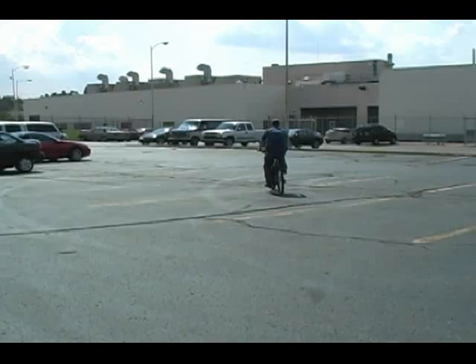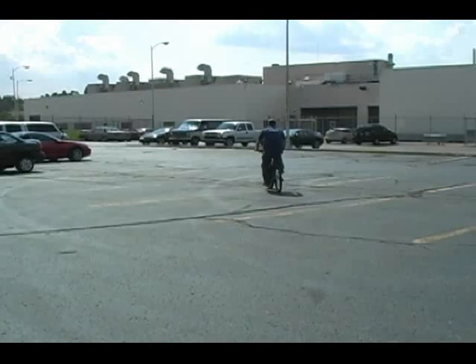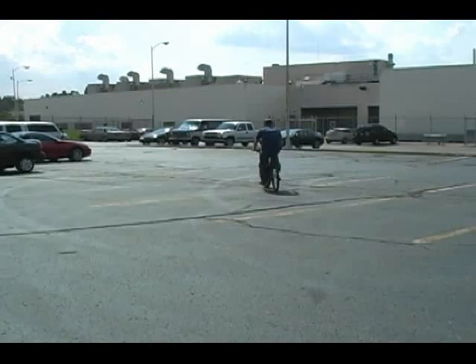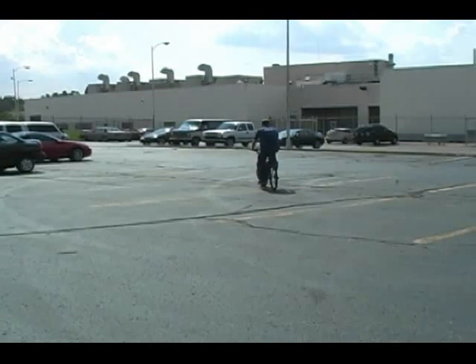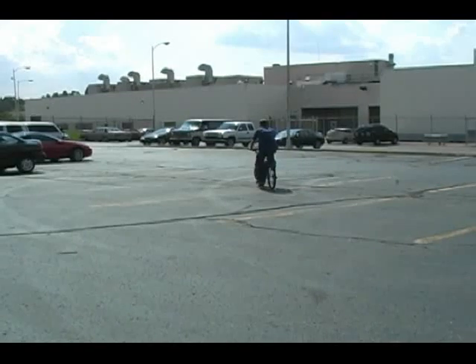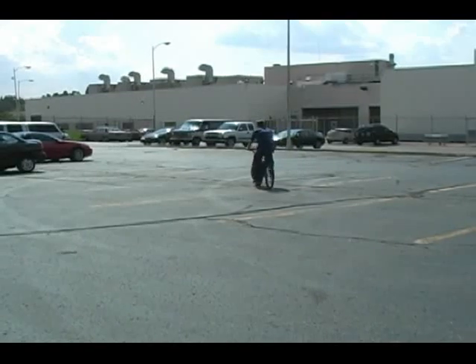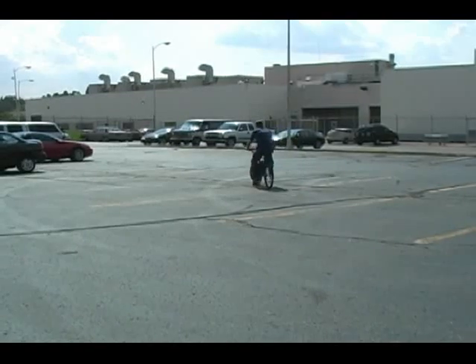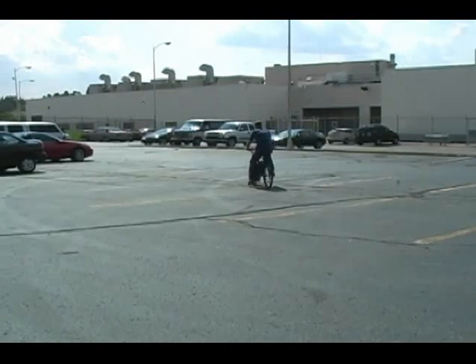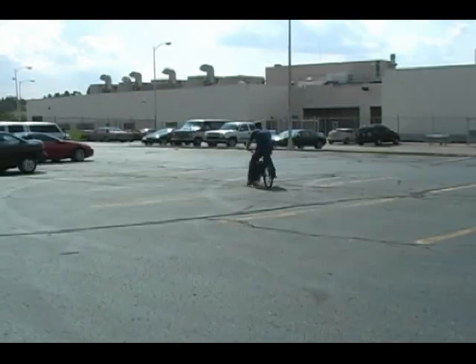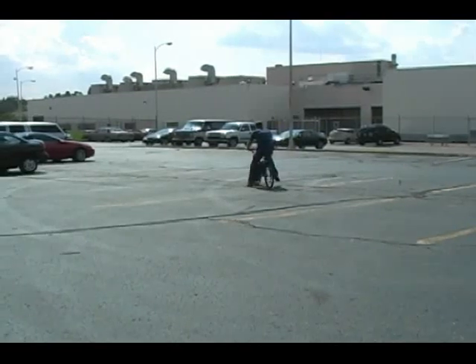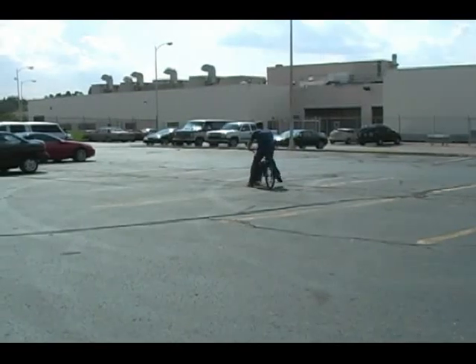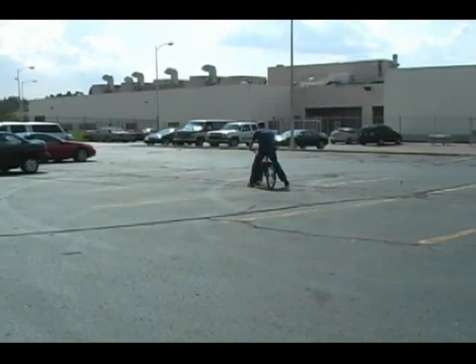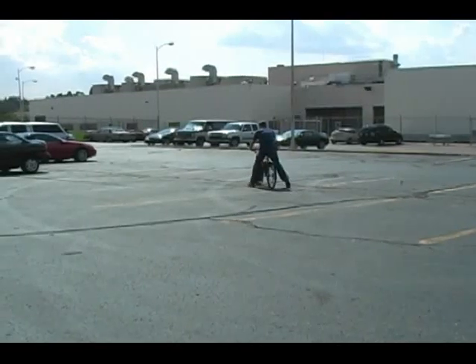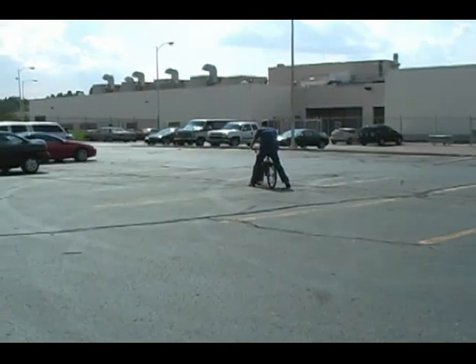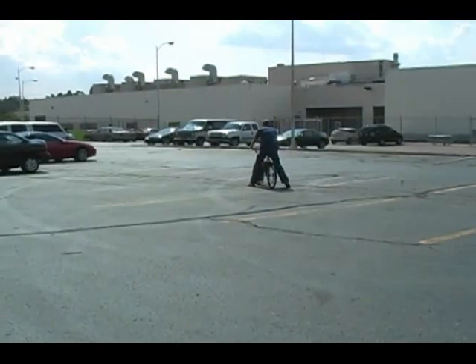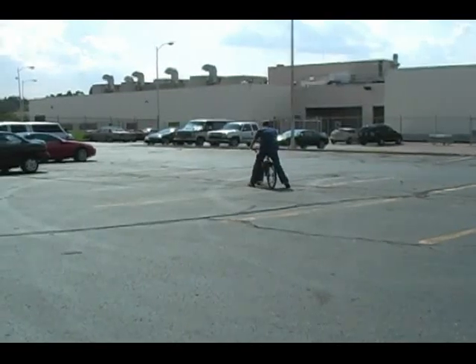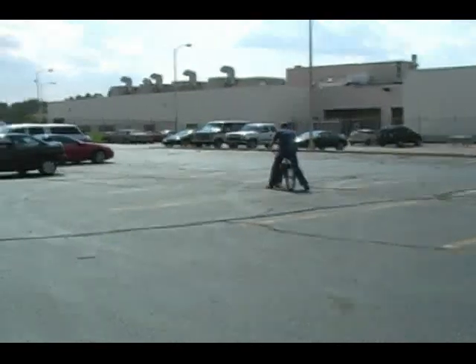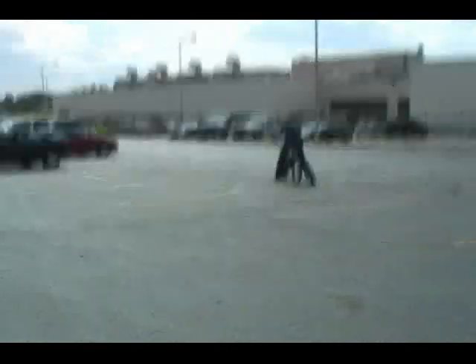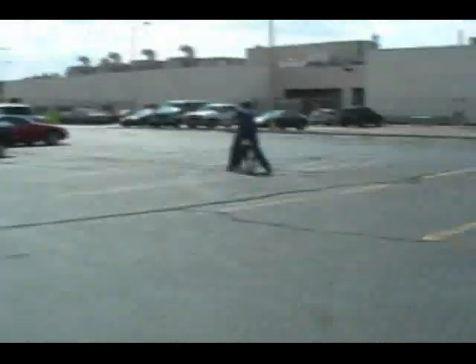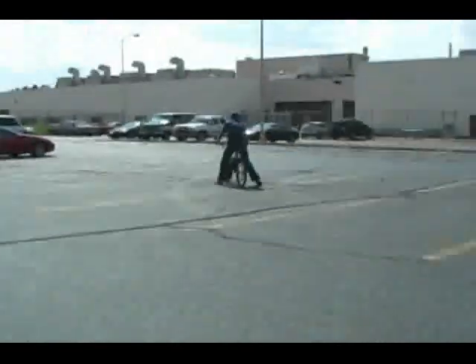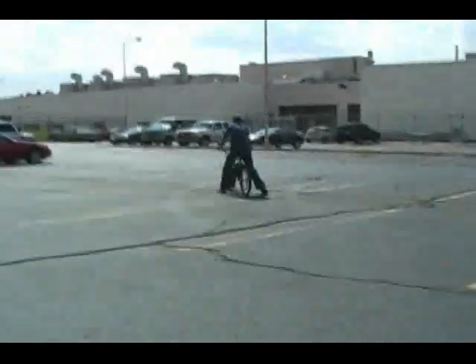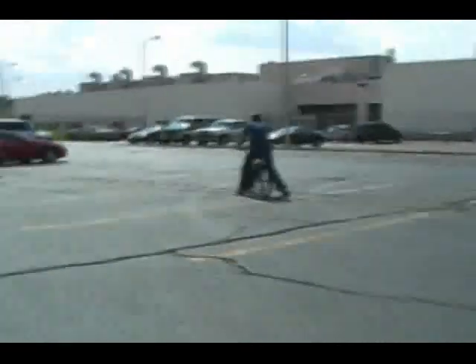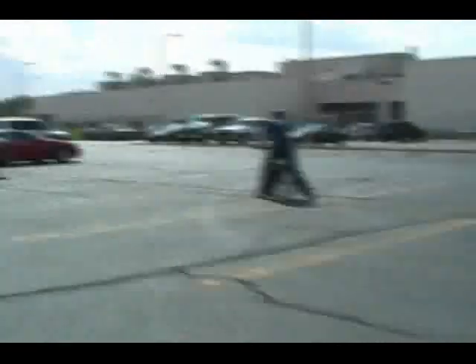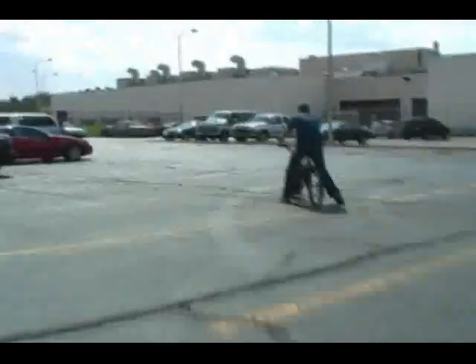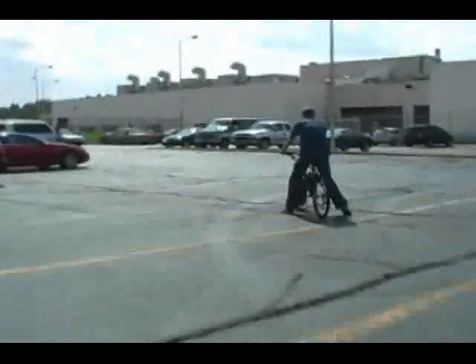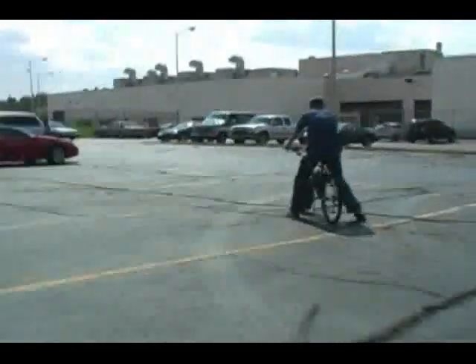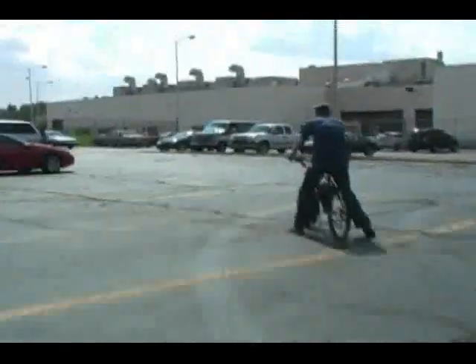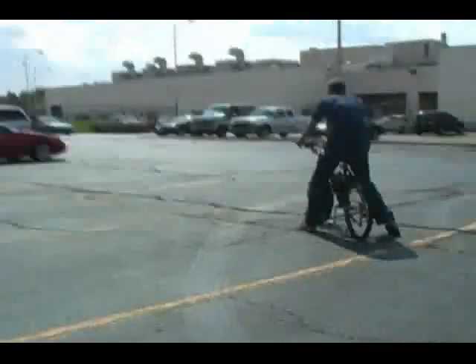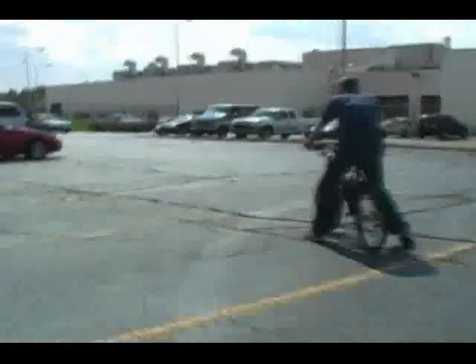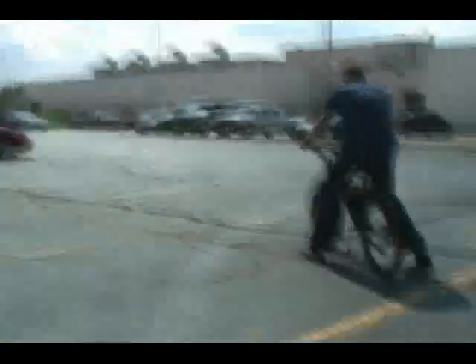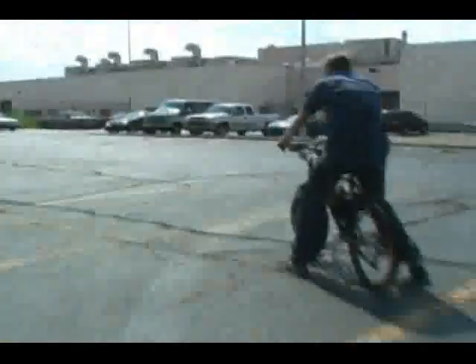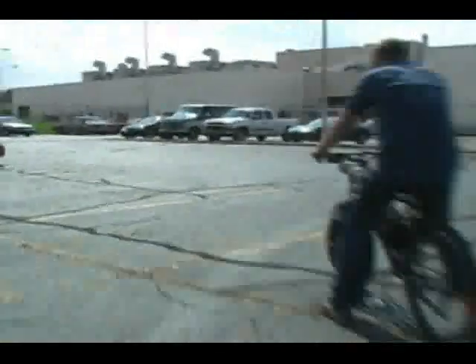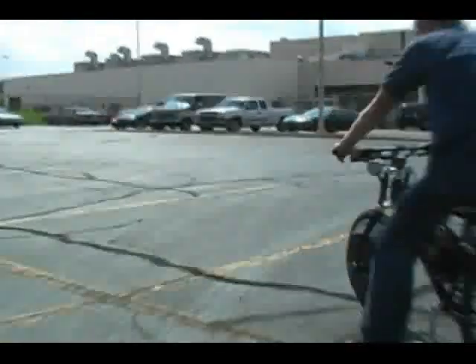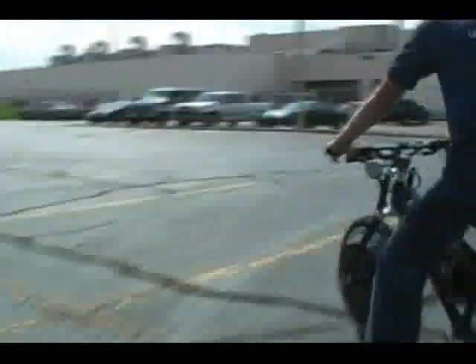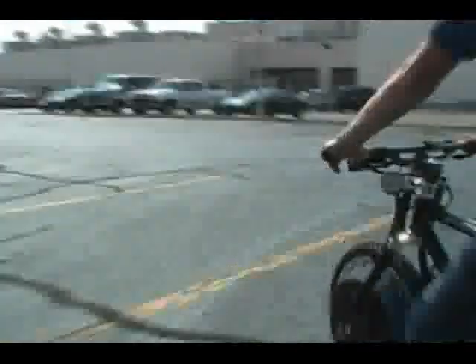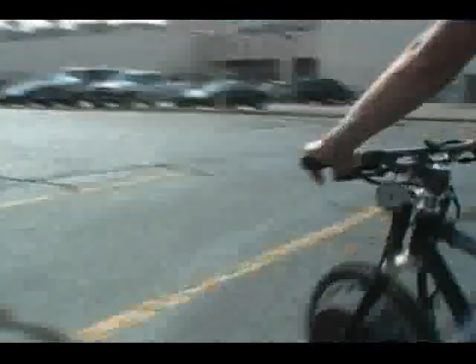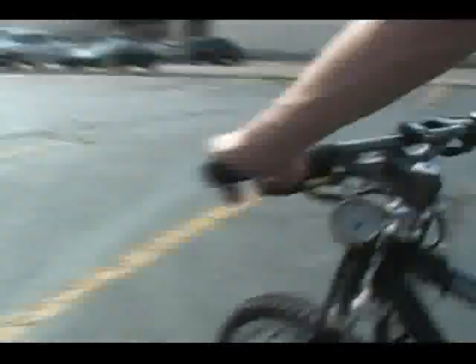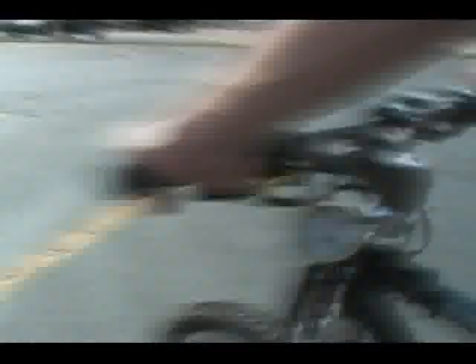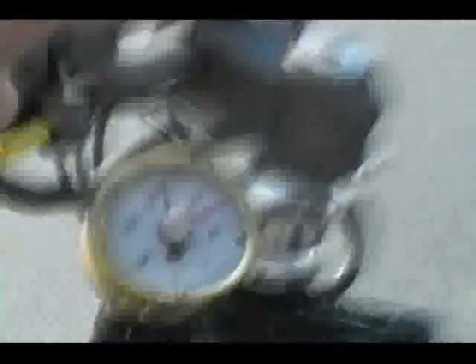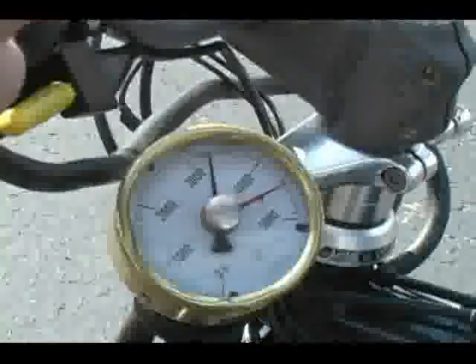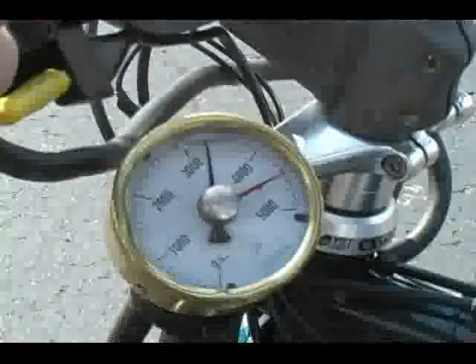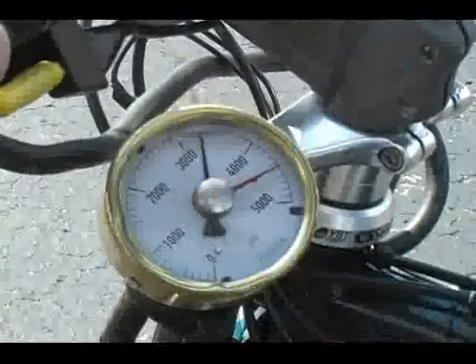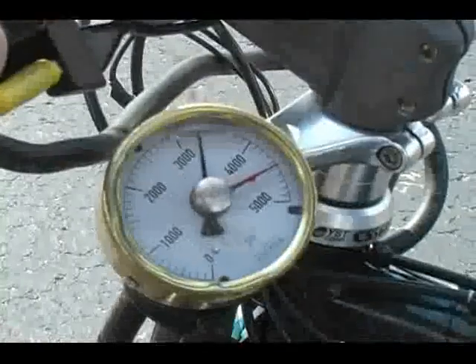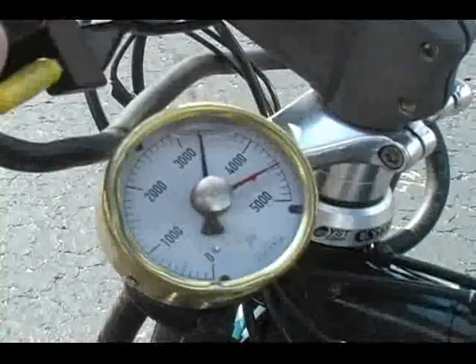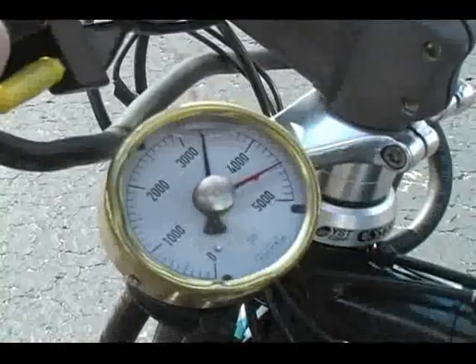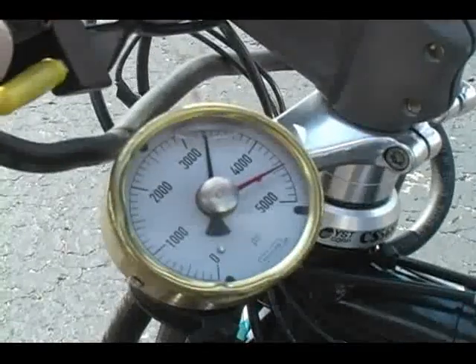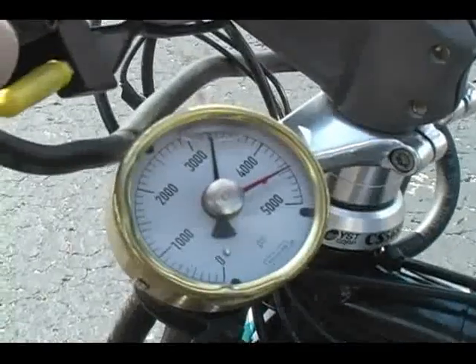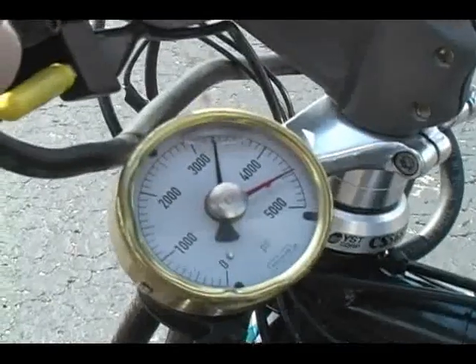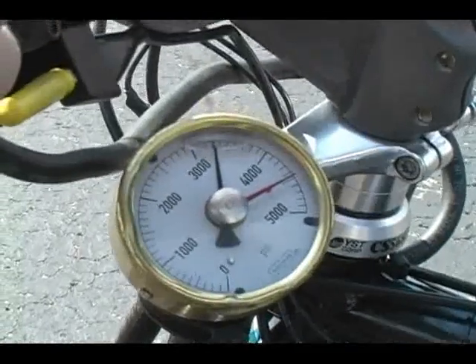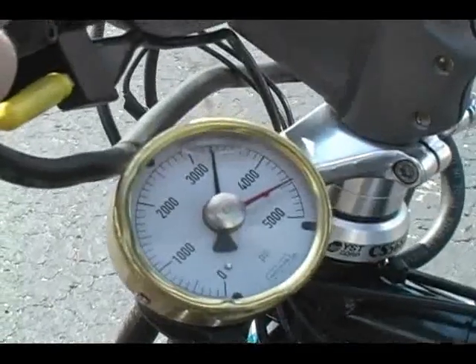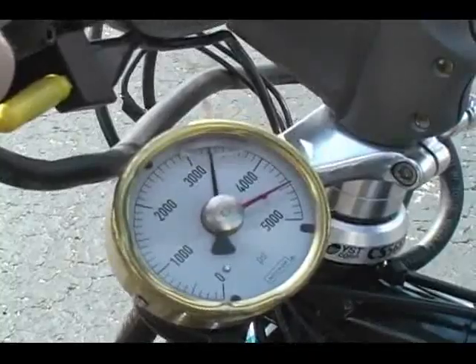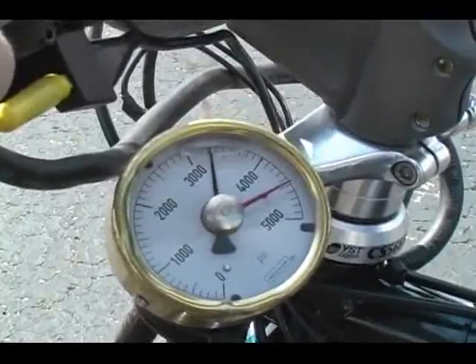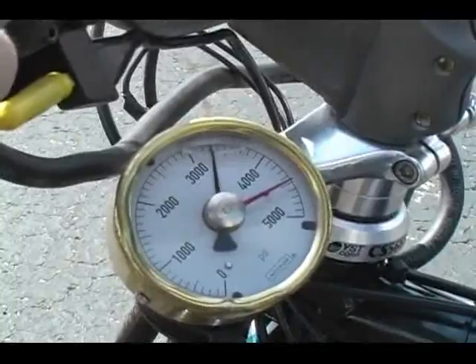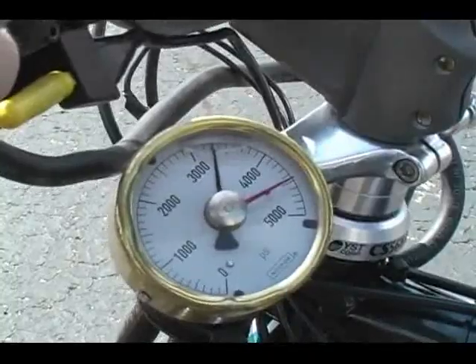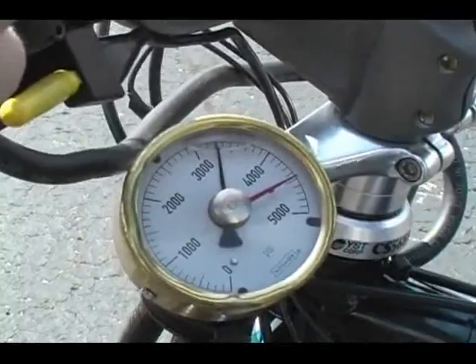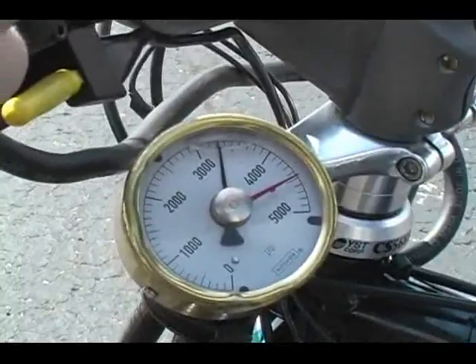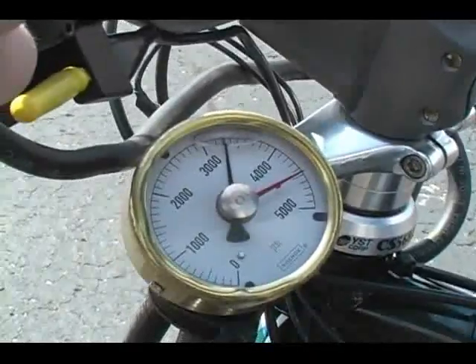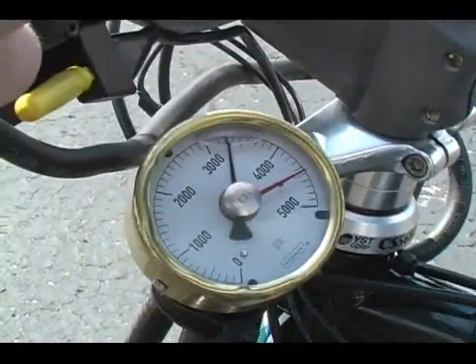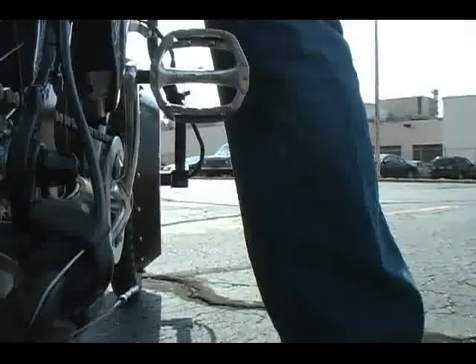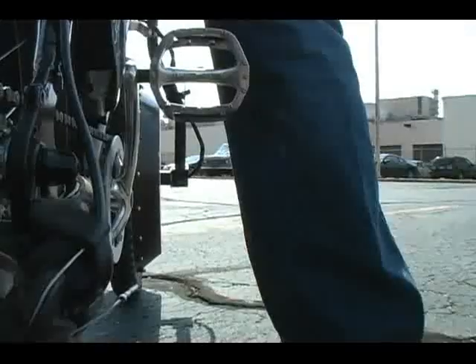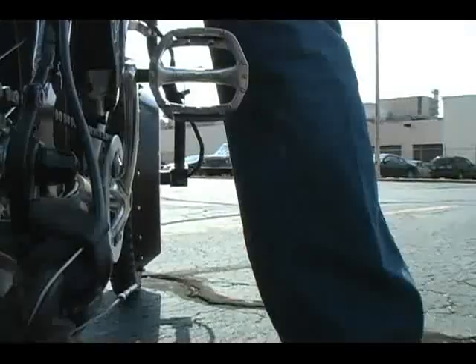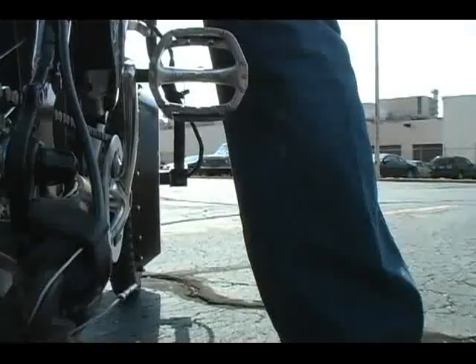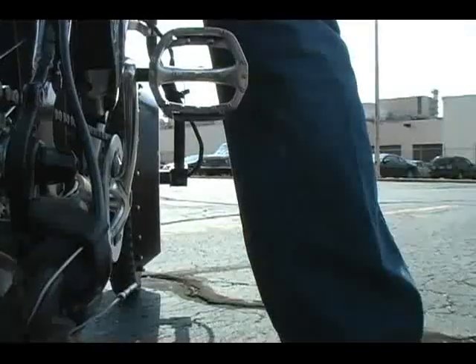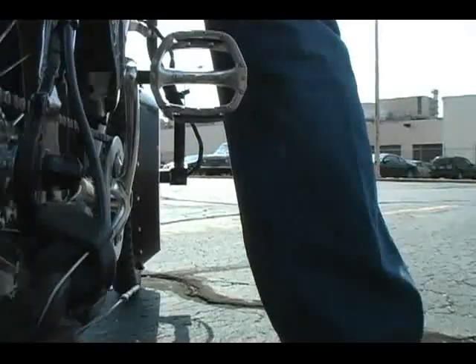Braking to a stop with this bike from 20 miles per hour will provide enough power to accelerate from a standstill up to 17 miles per hour.